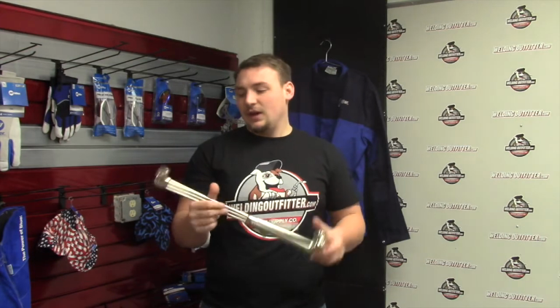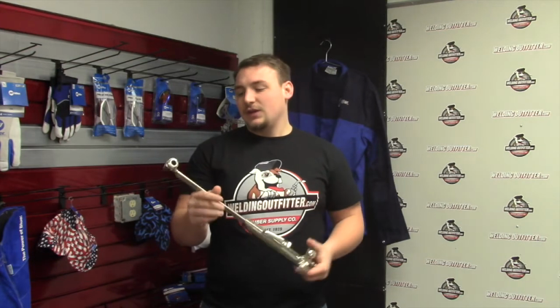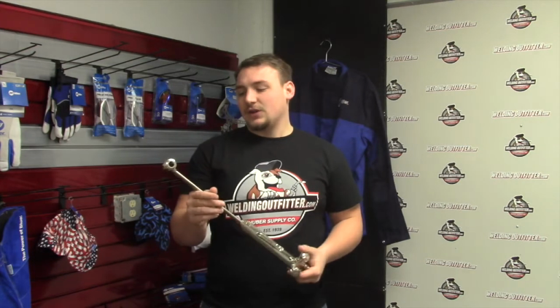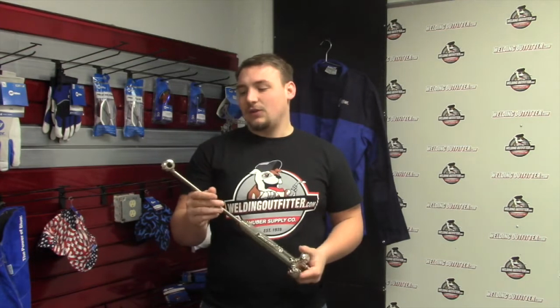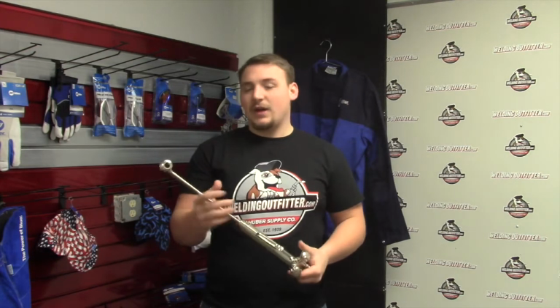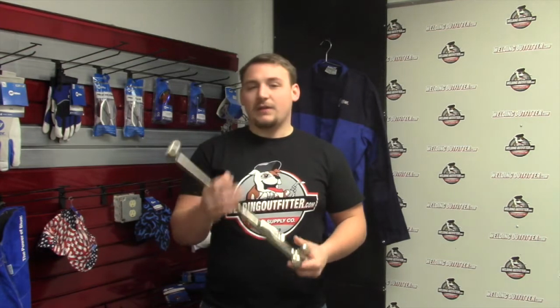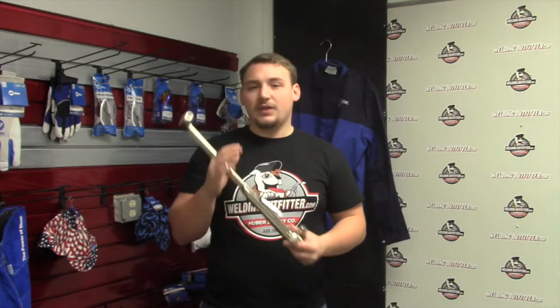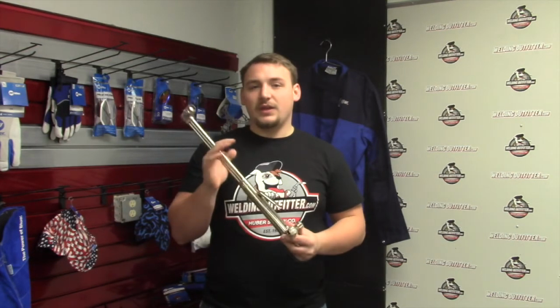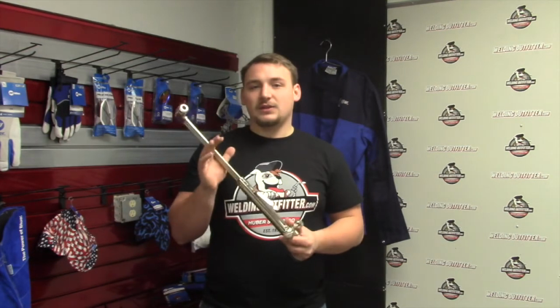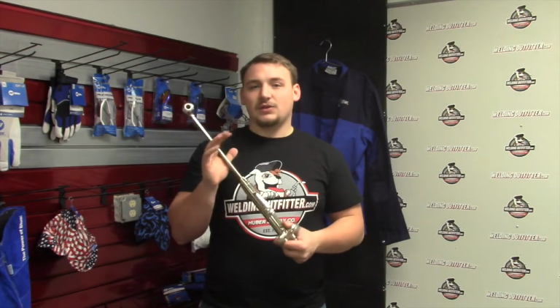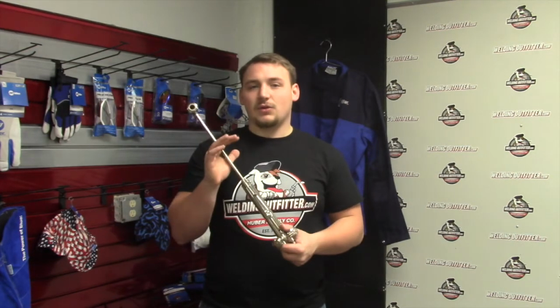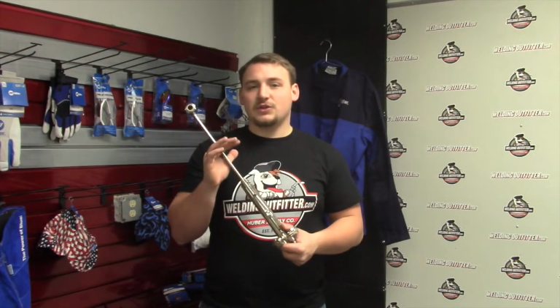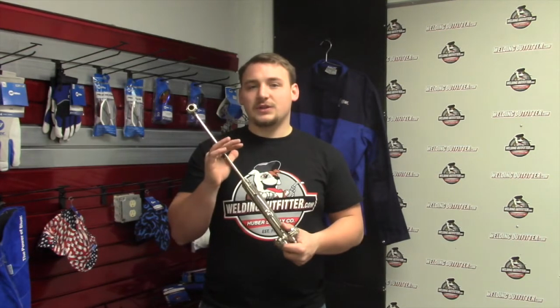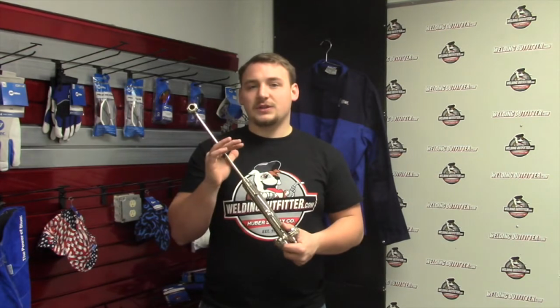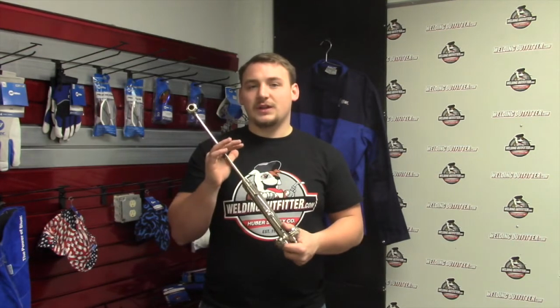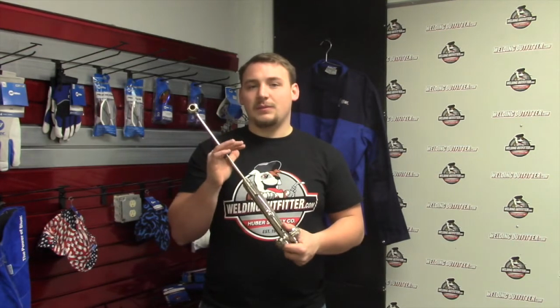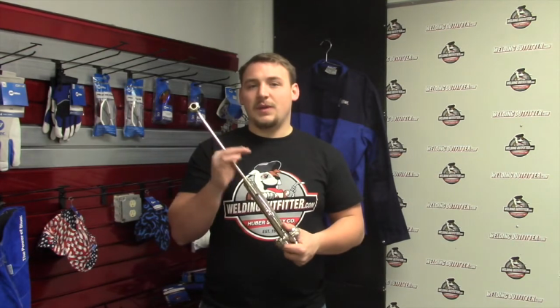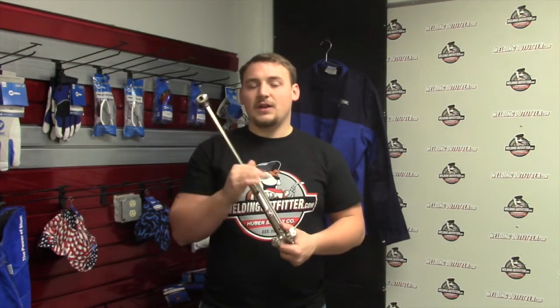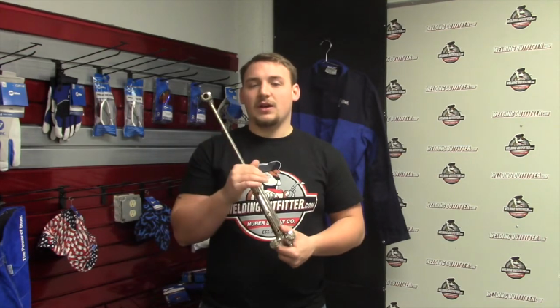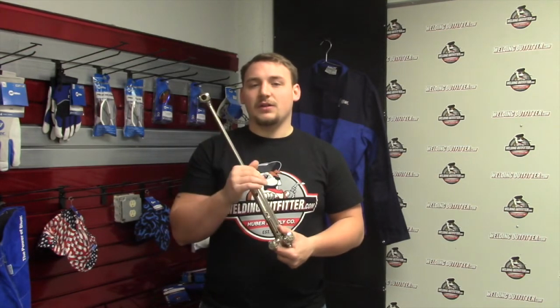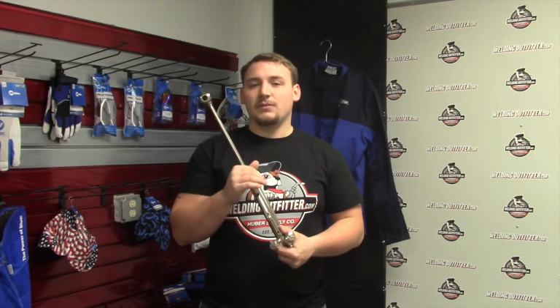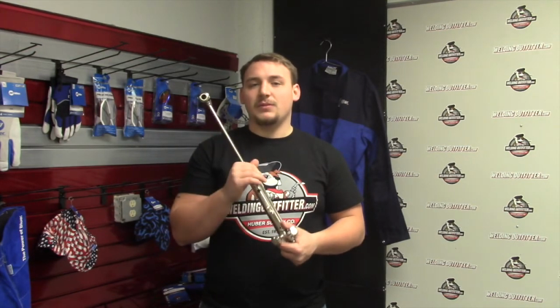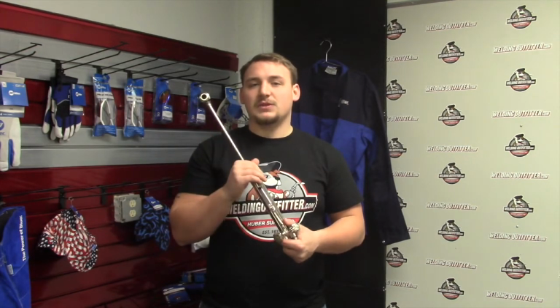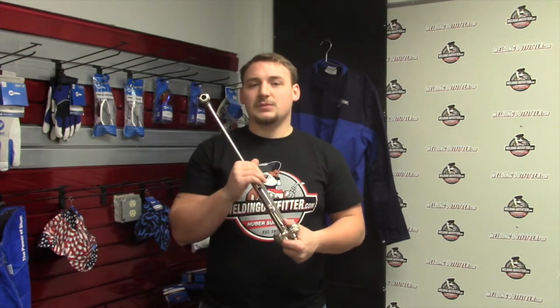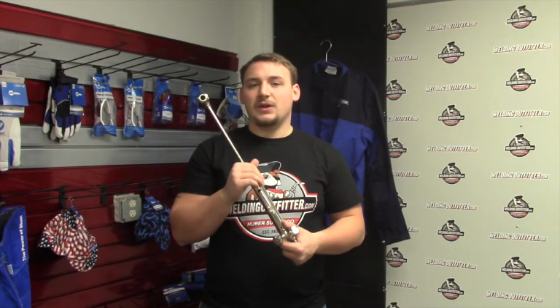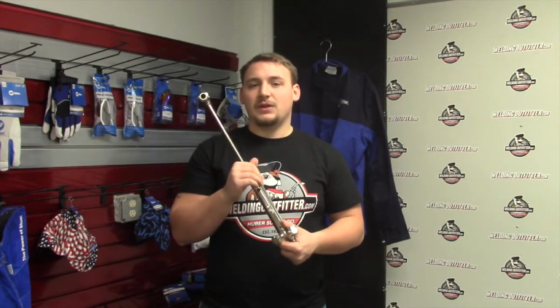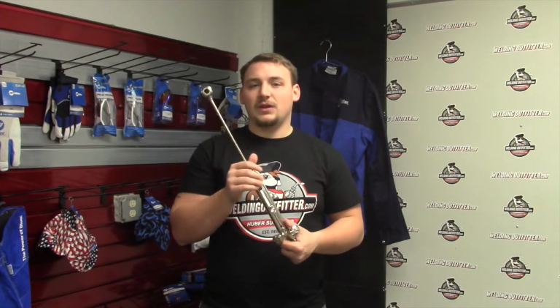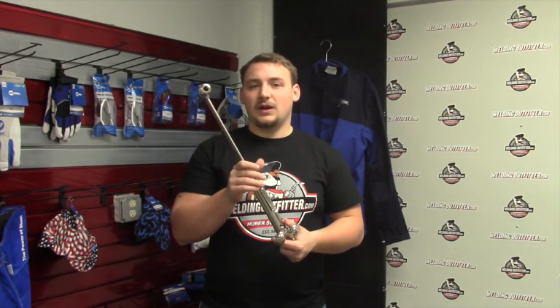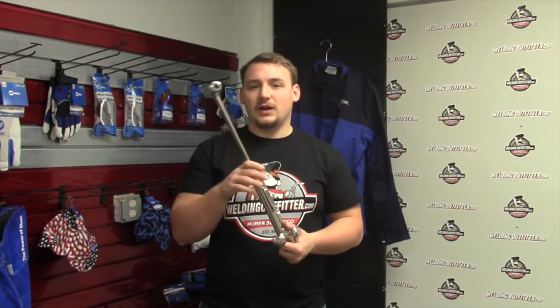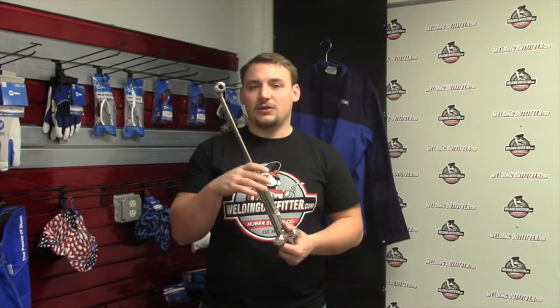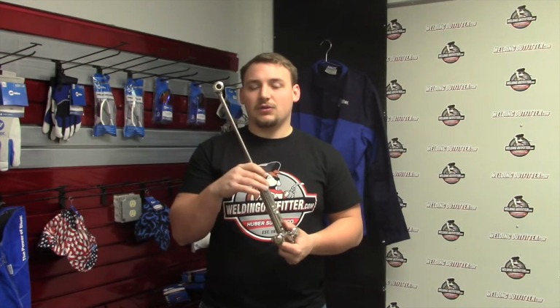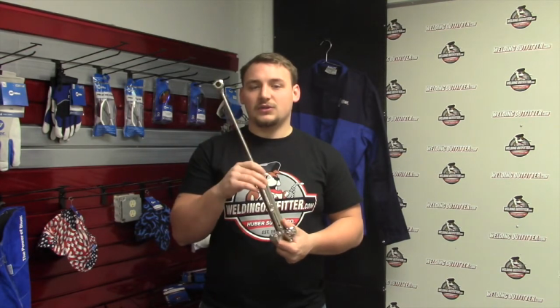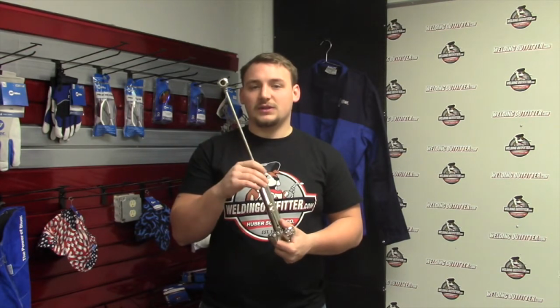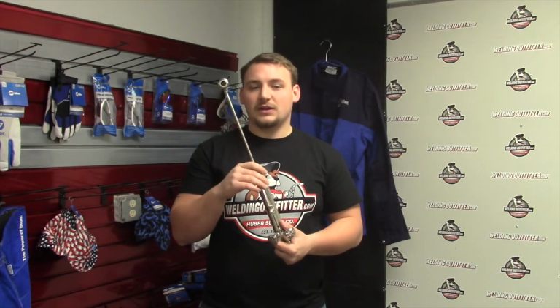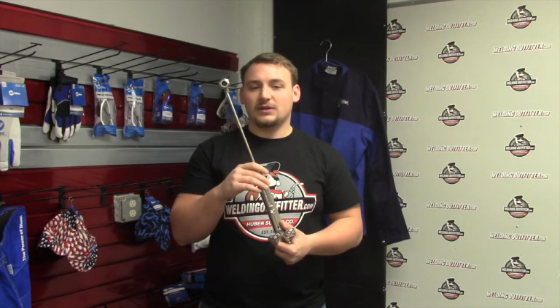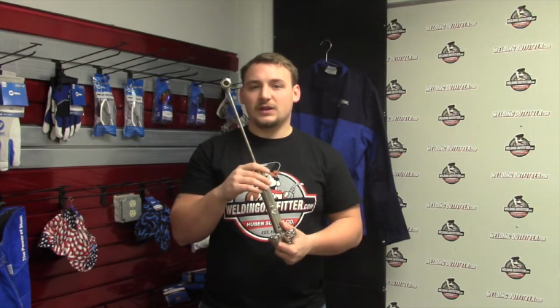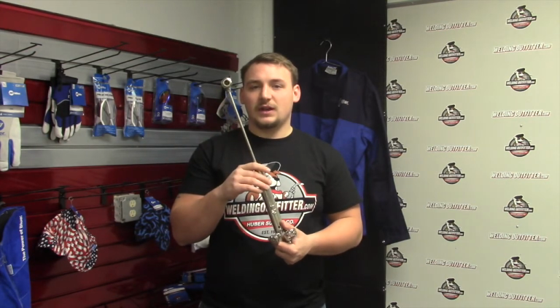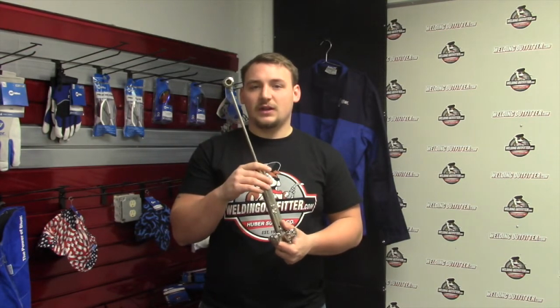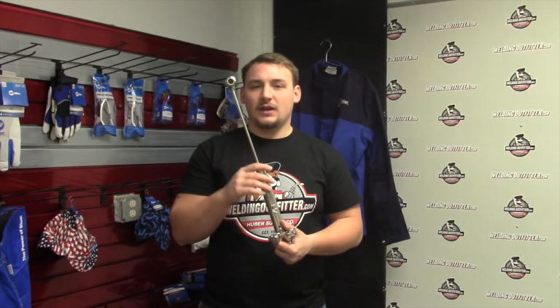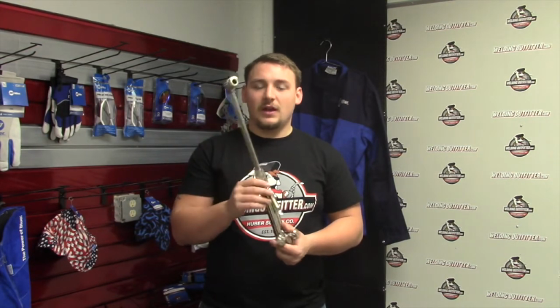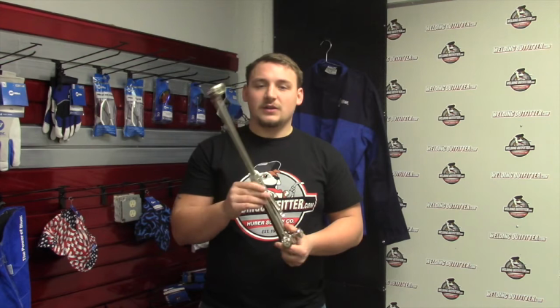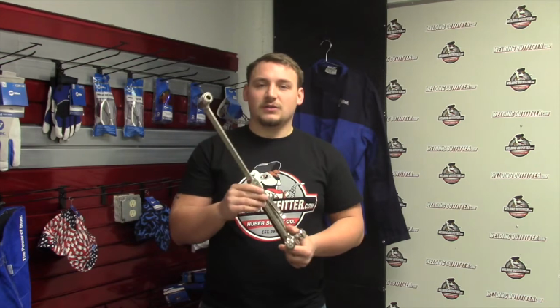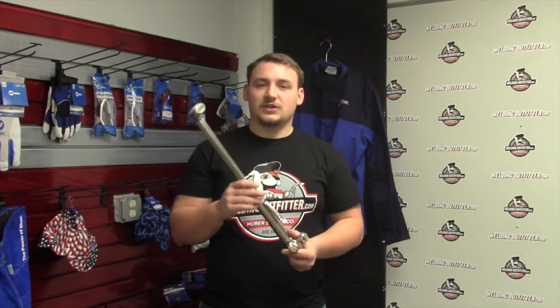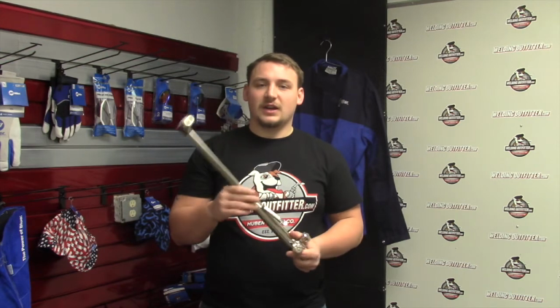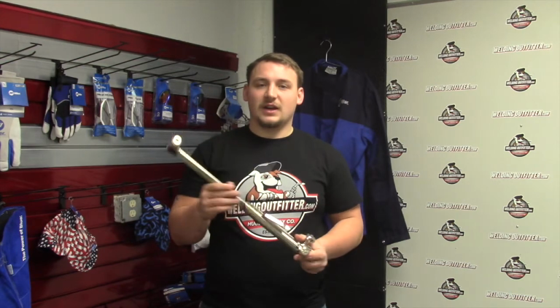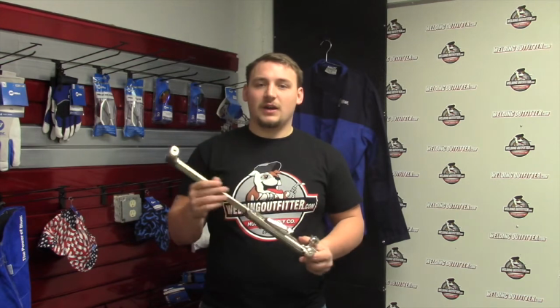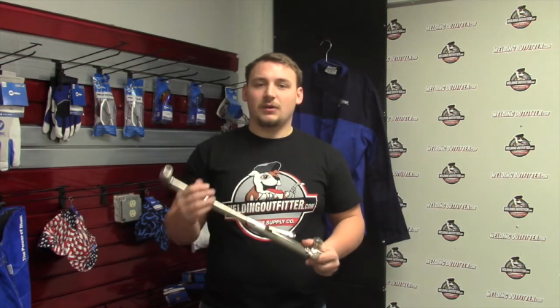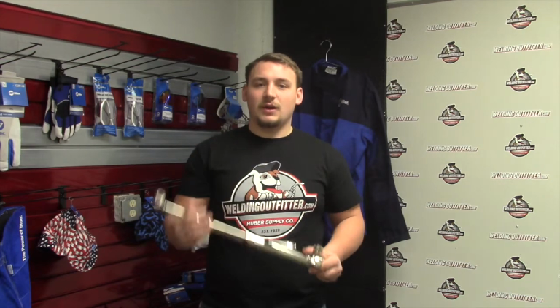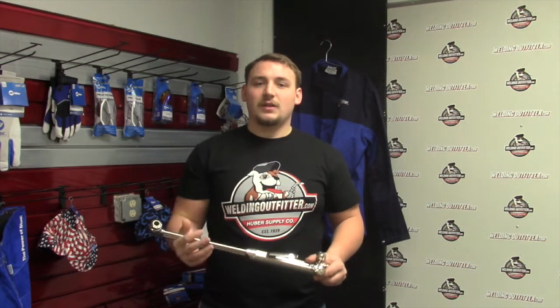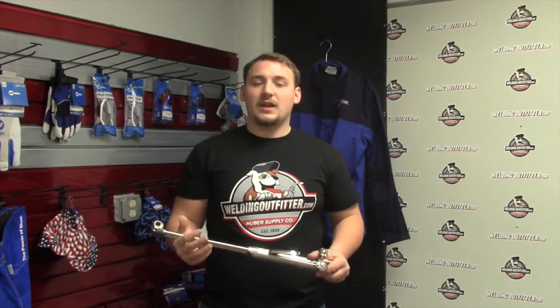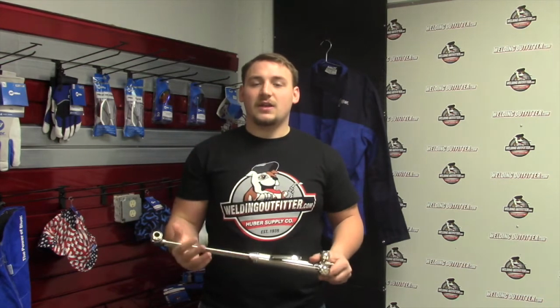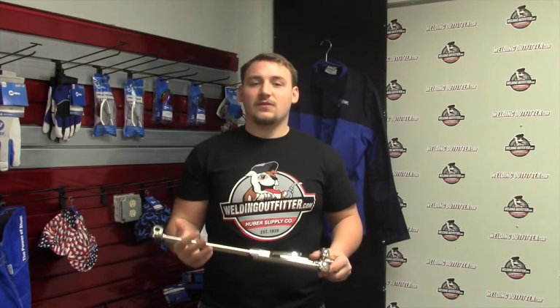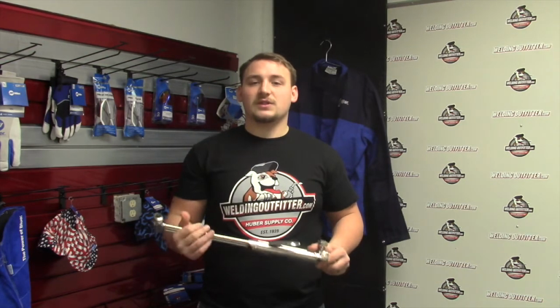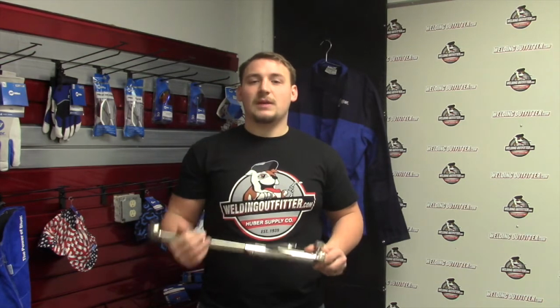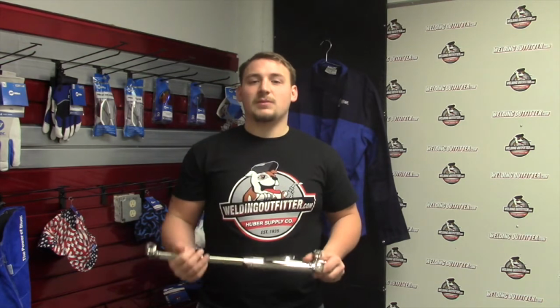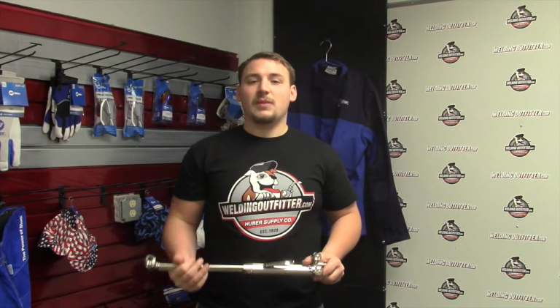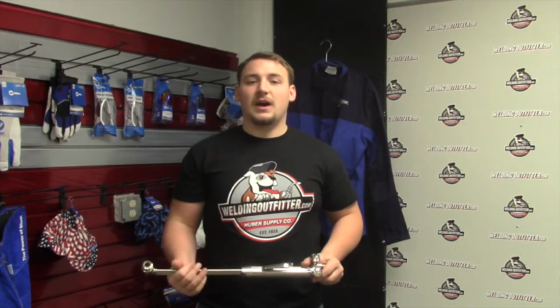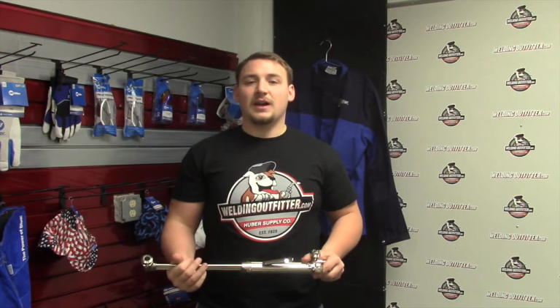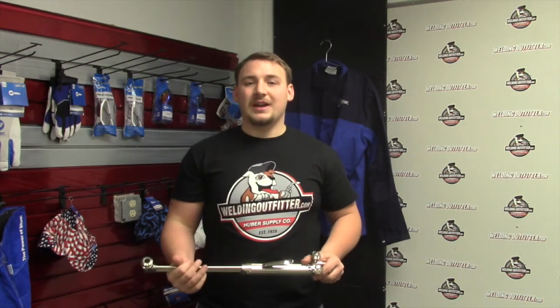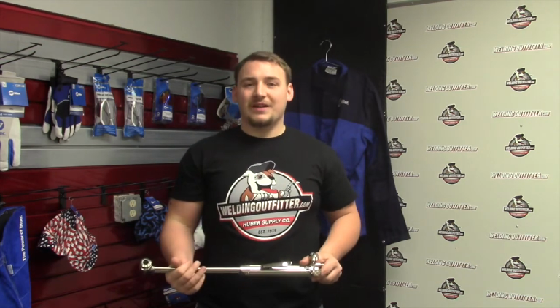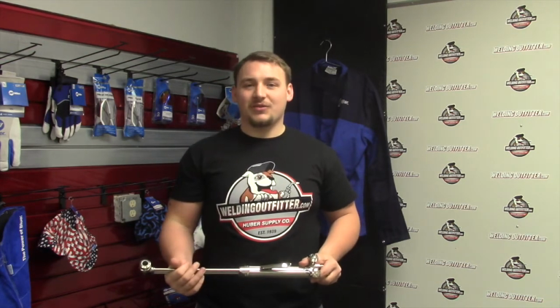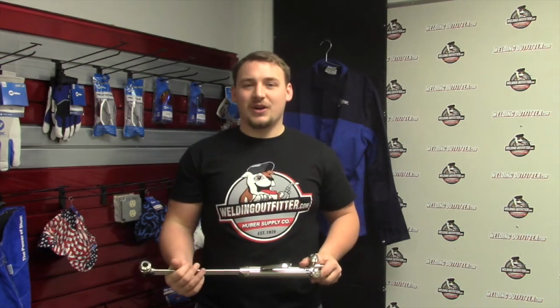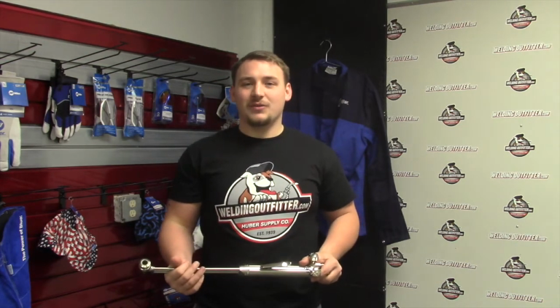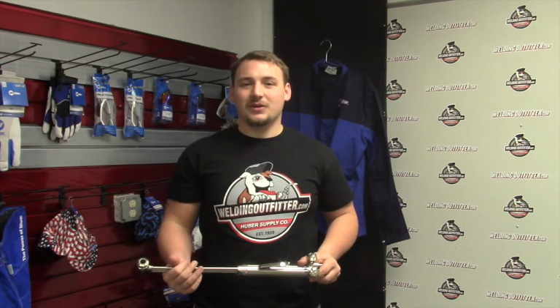We have these torches and many other Smith torches on our site, so check it out. Thank you for stopping by and have a great one.